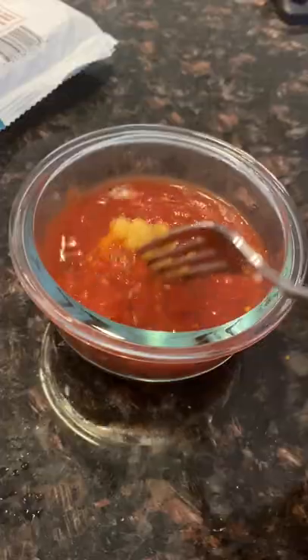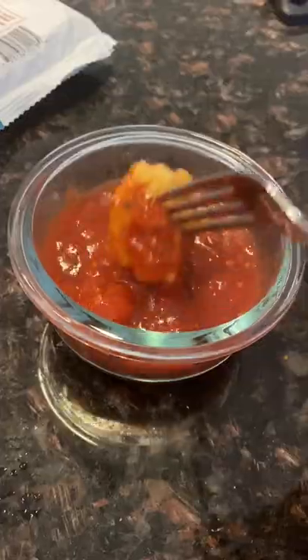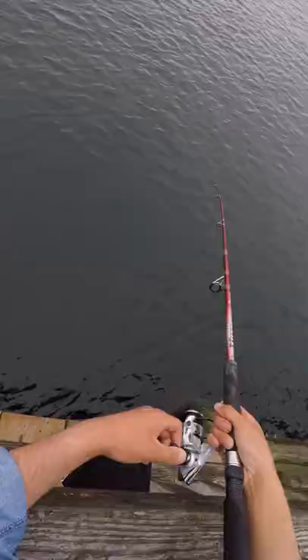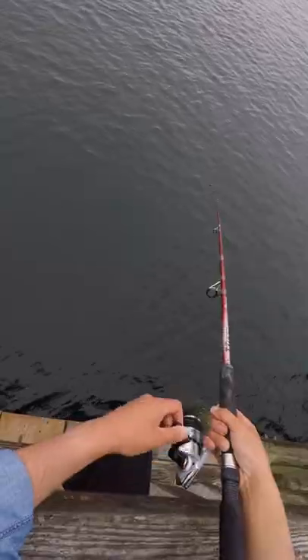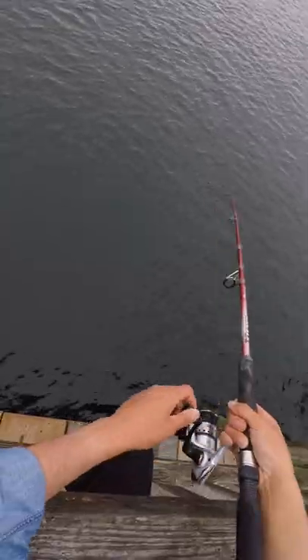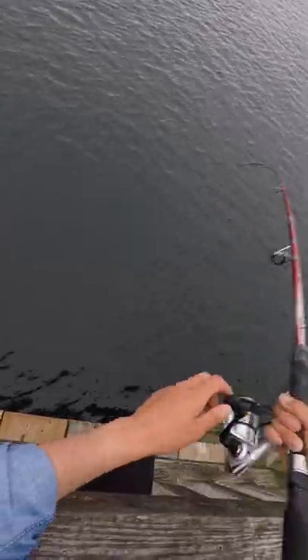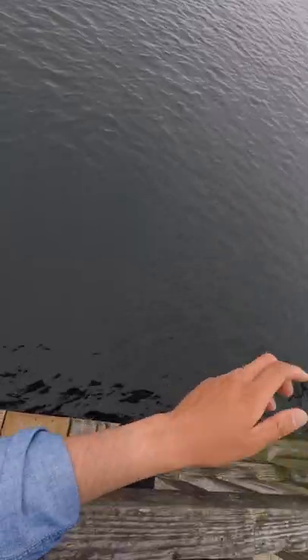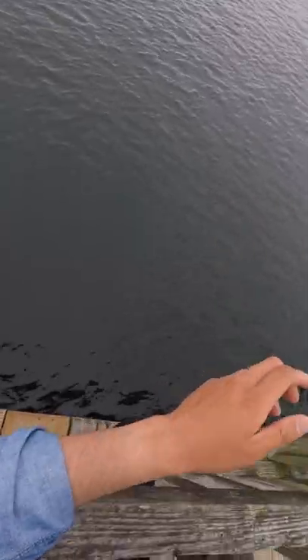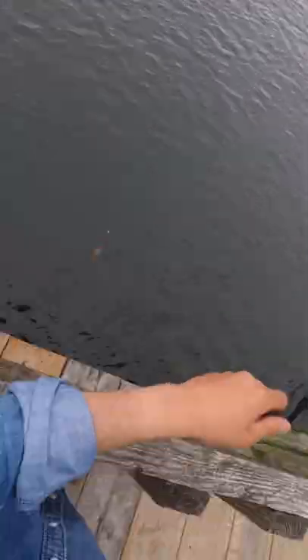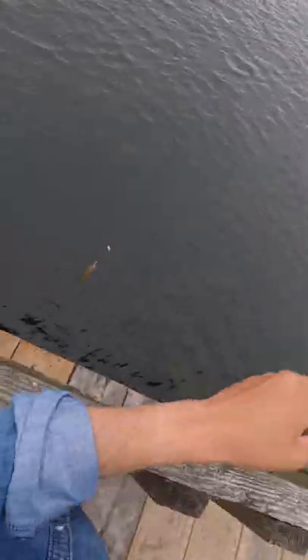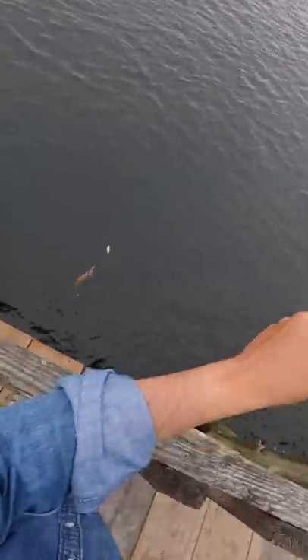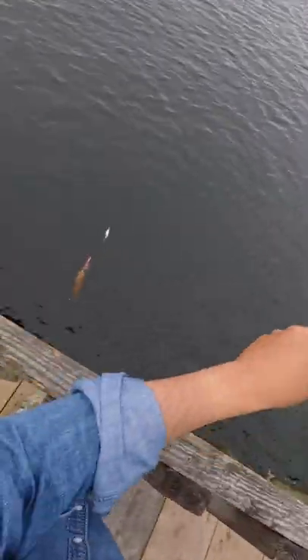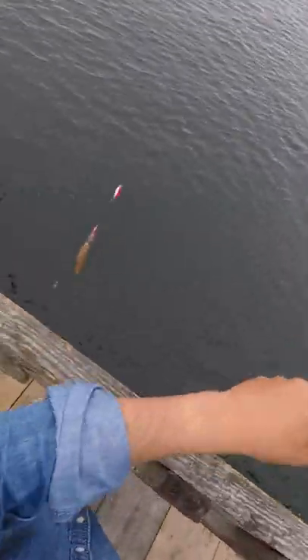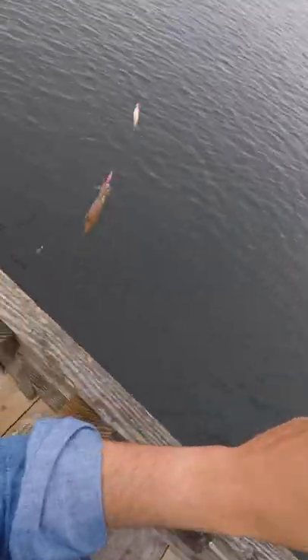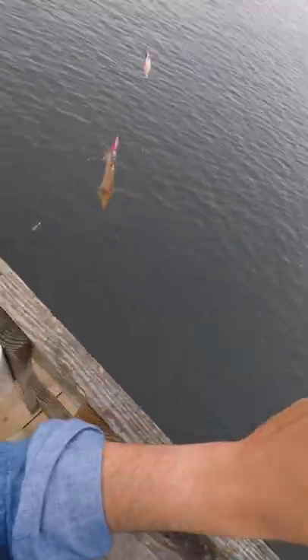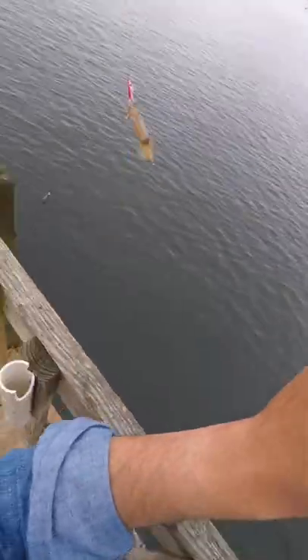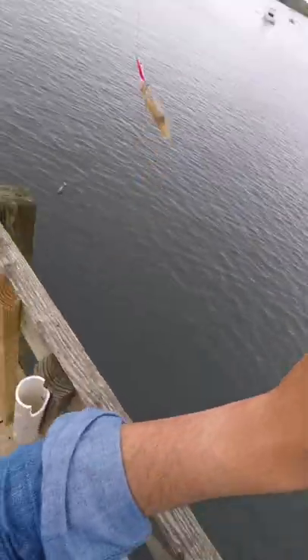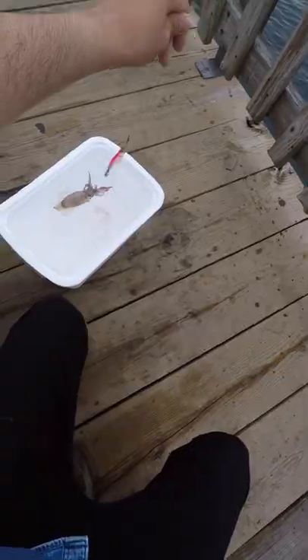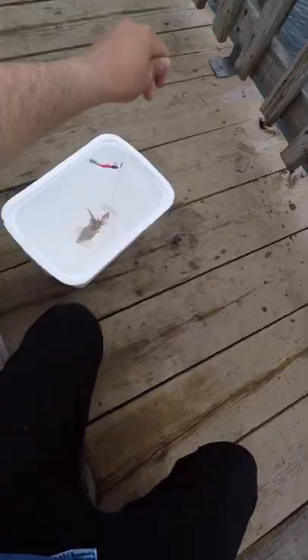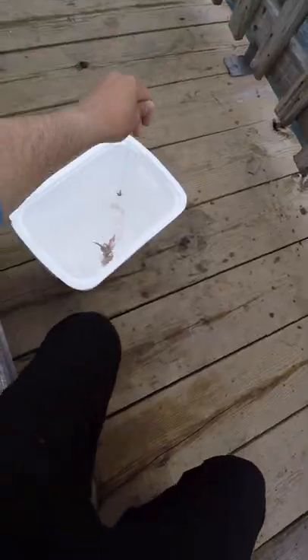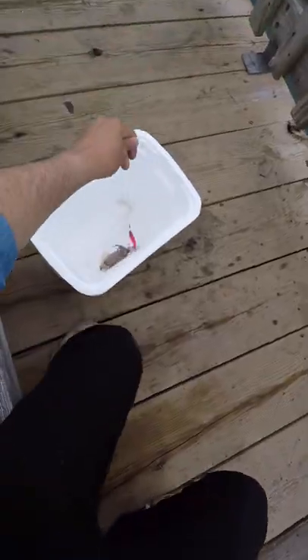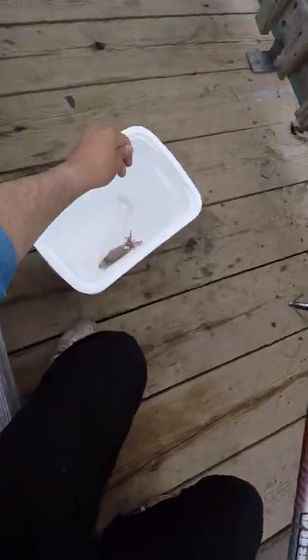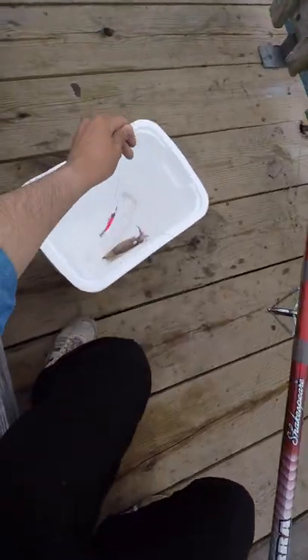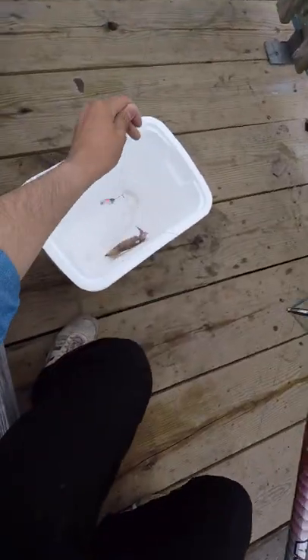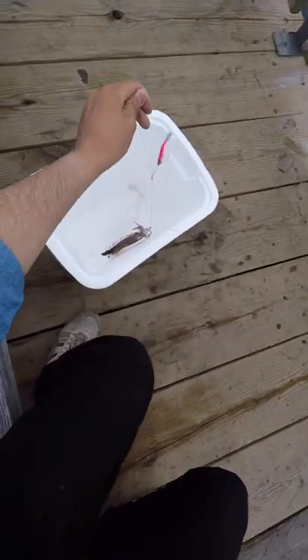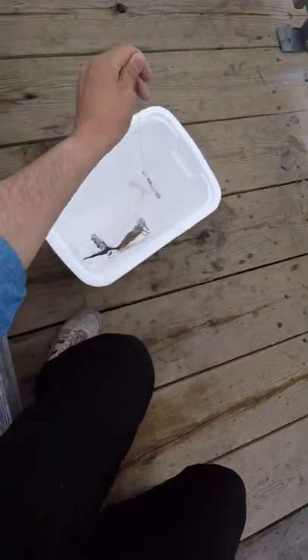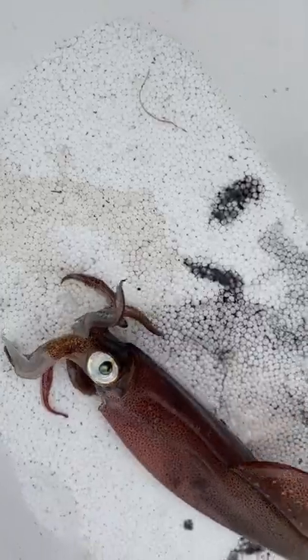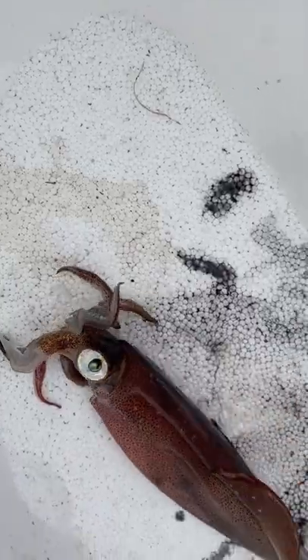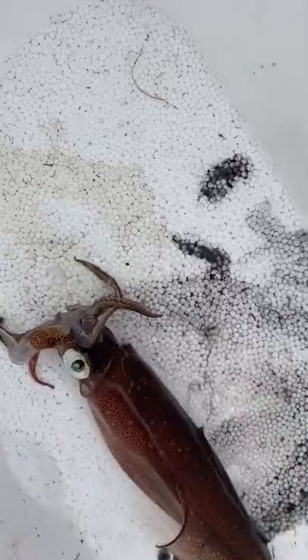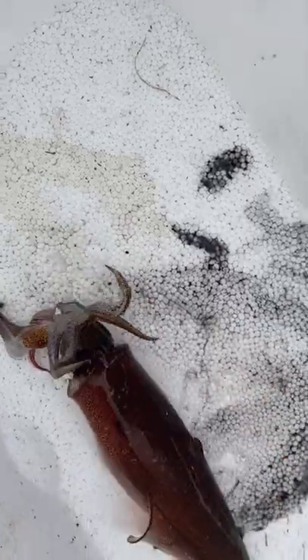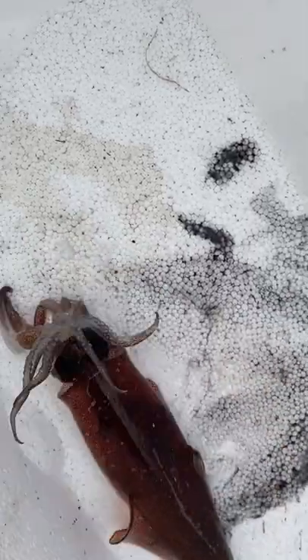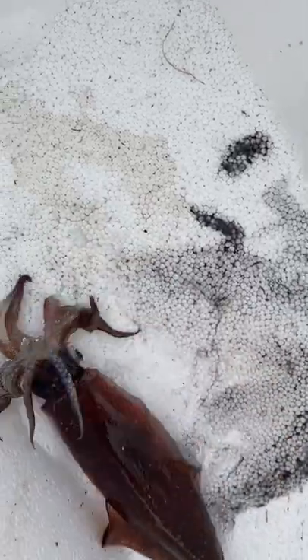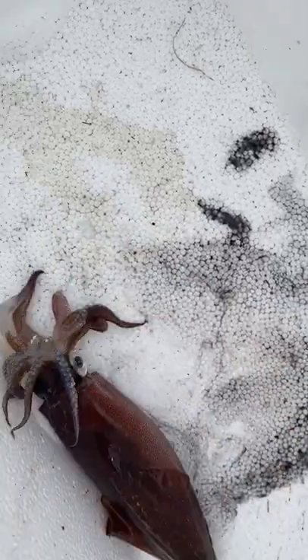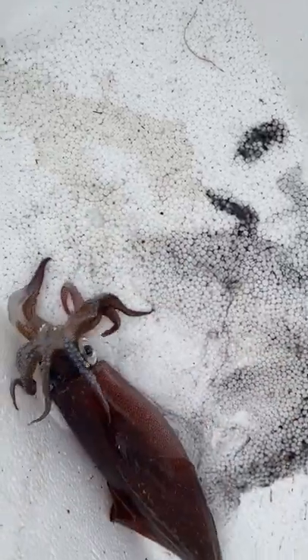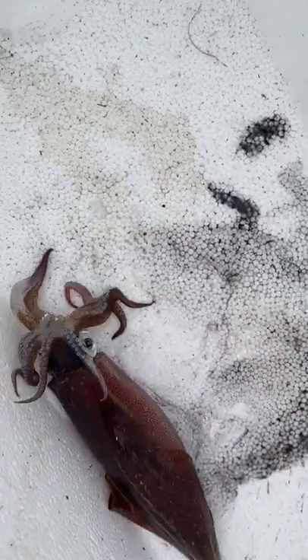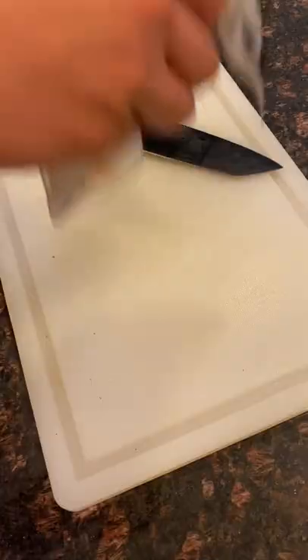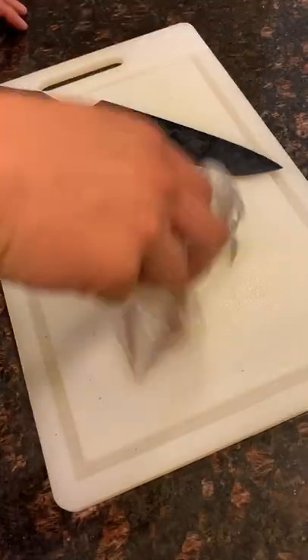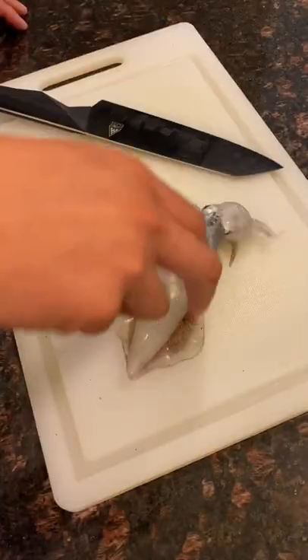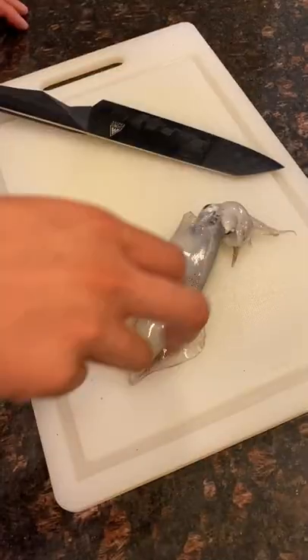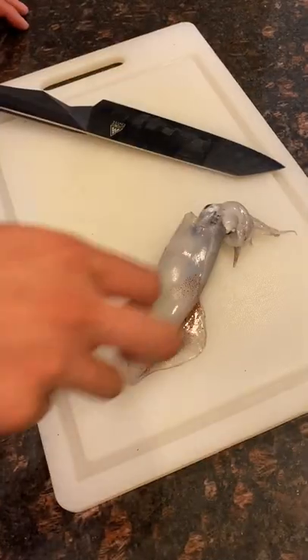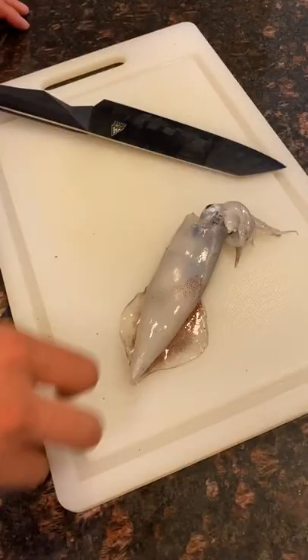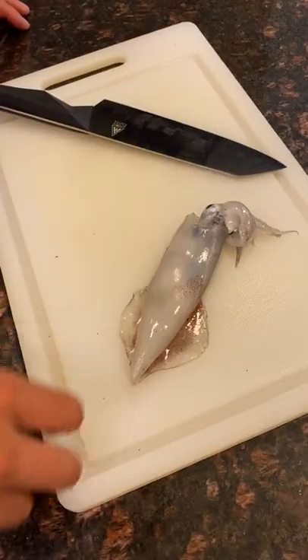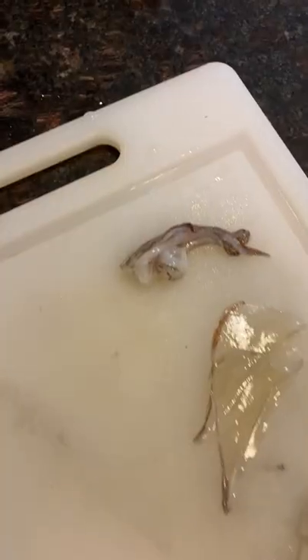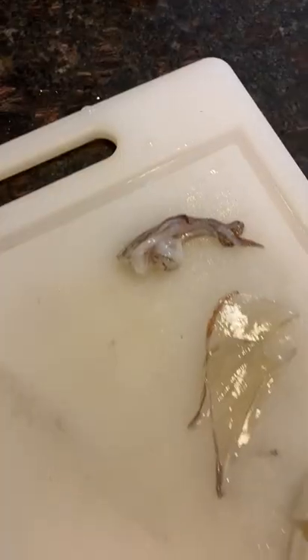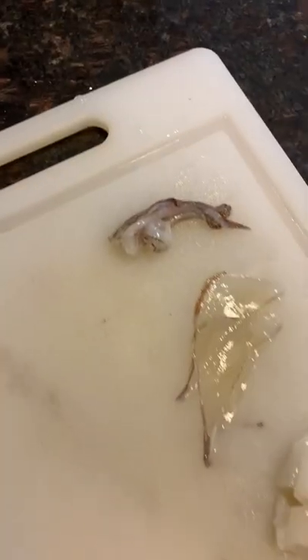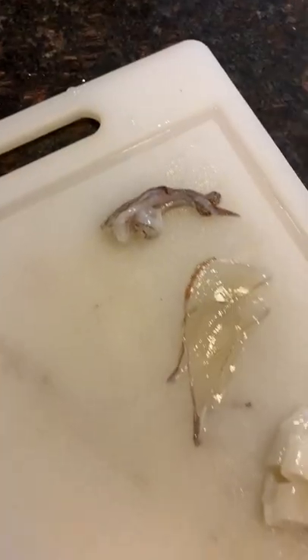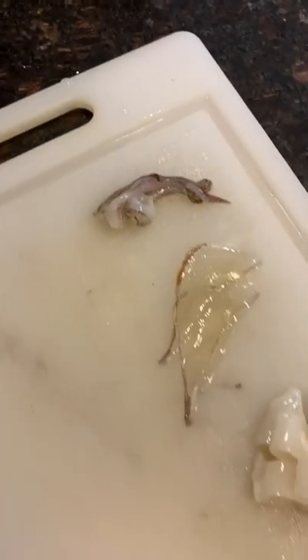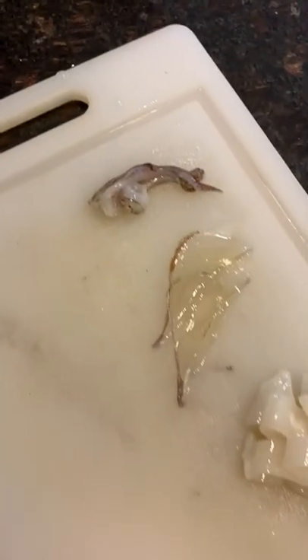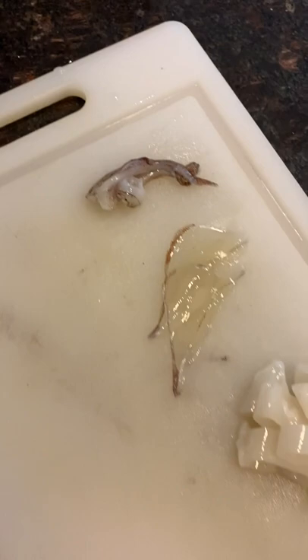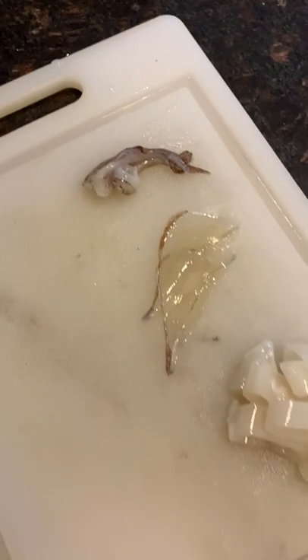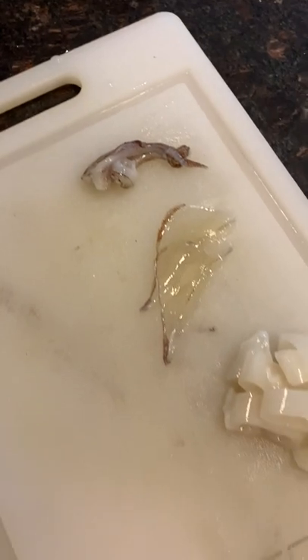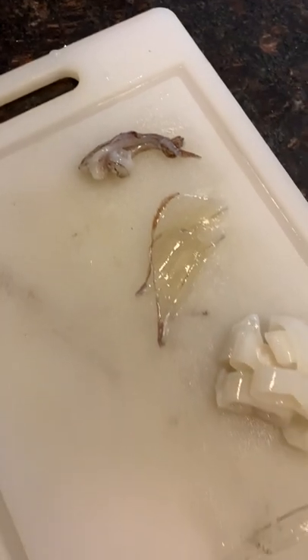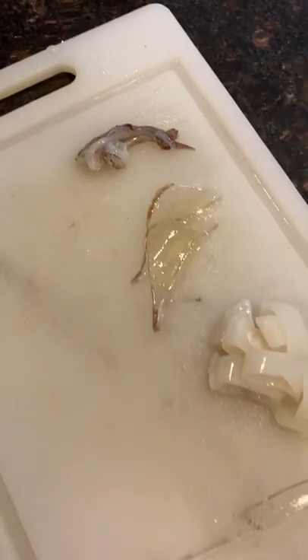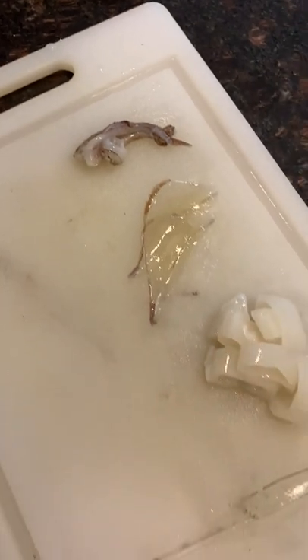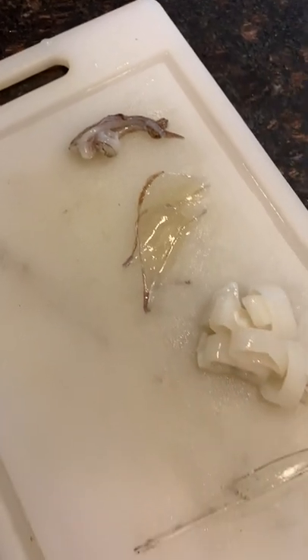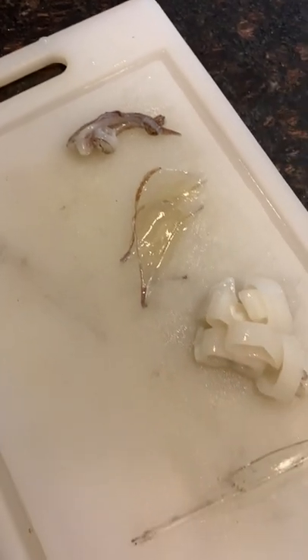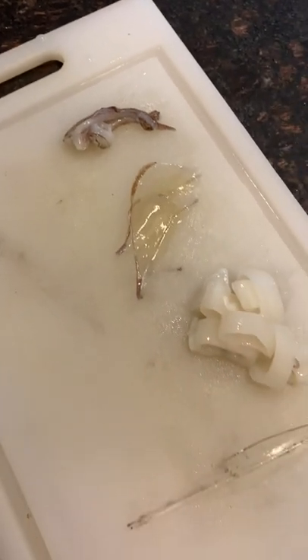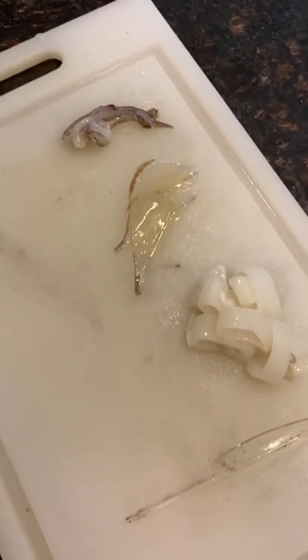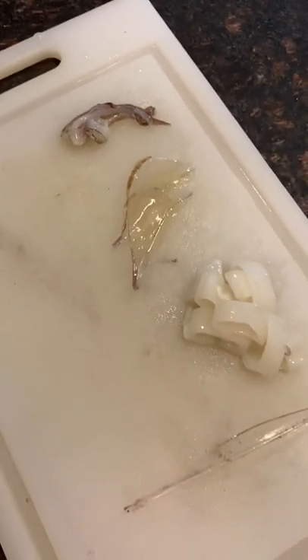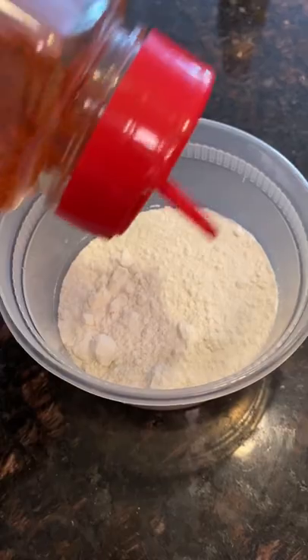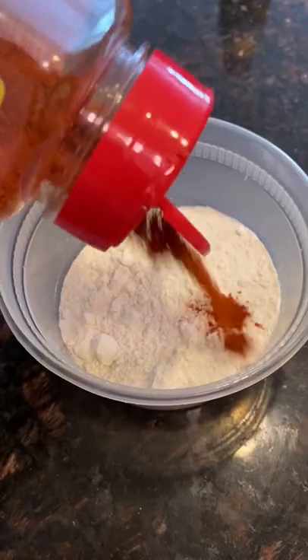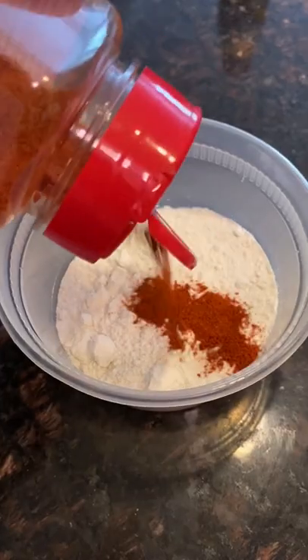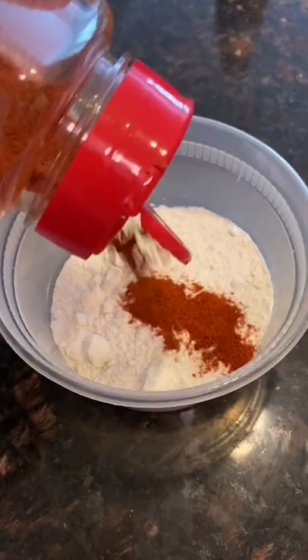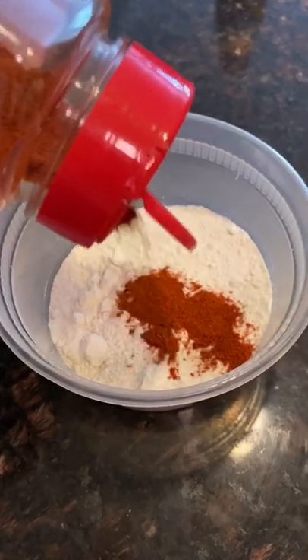Catch and cook squid, or calamari, part two. So far we've caught and dispatched our squid into rings, wings, and tentacles — which is the best part, in my opinion.